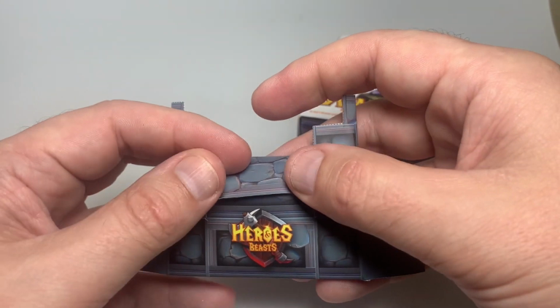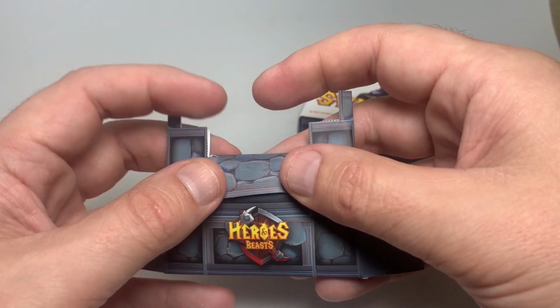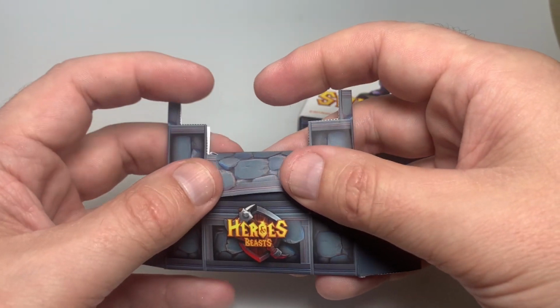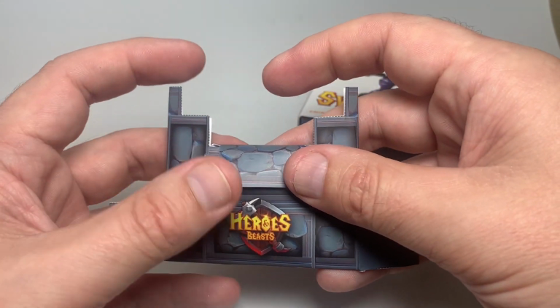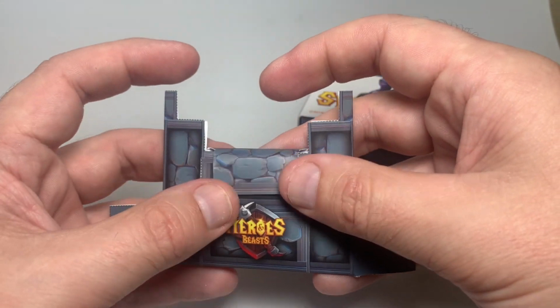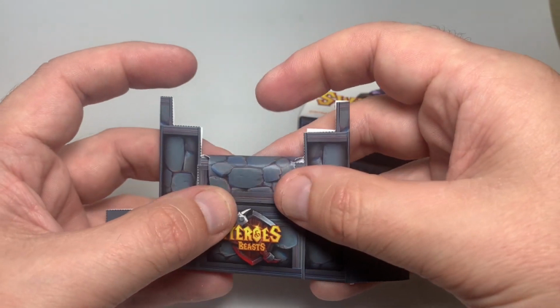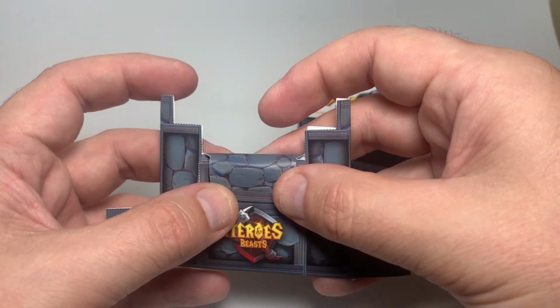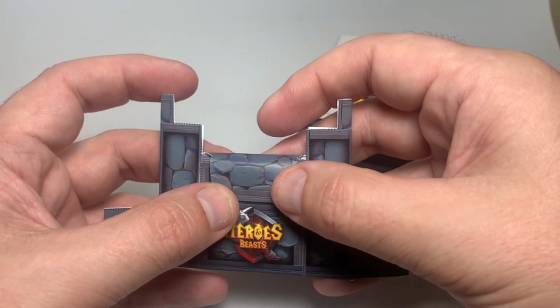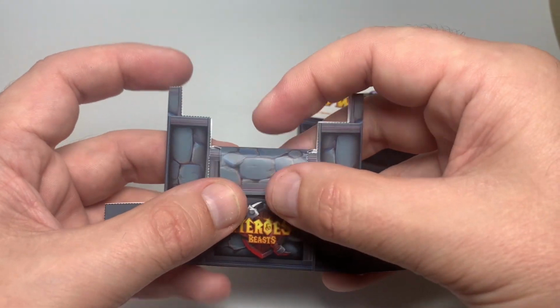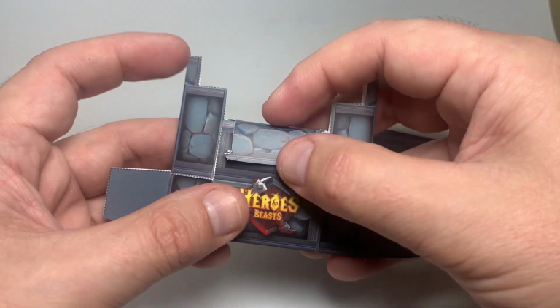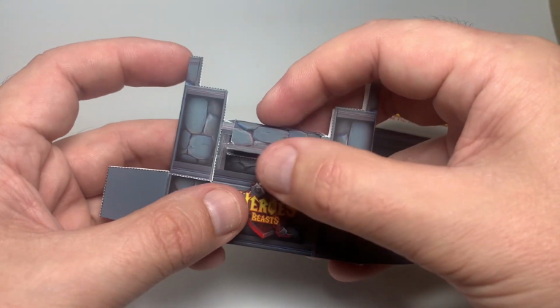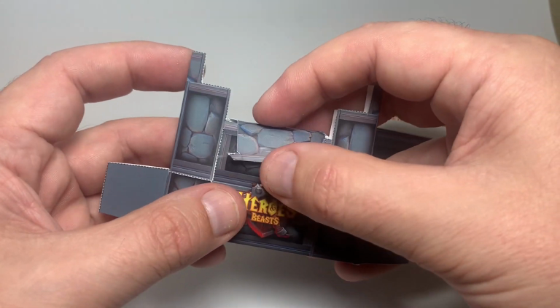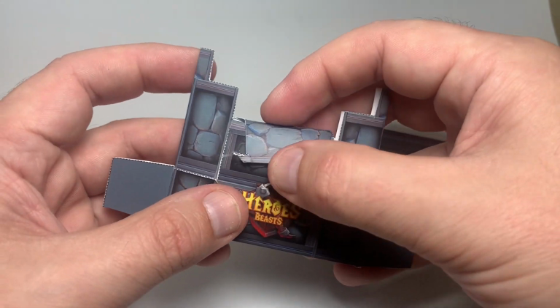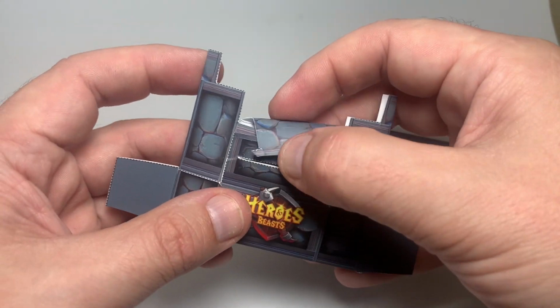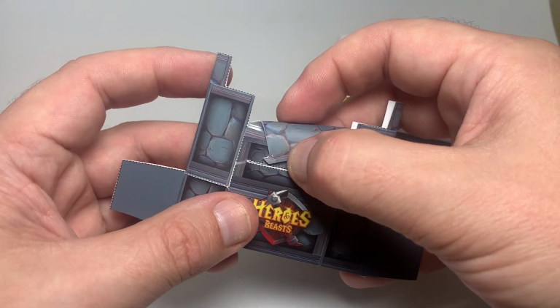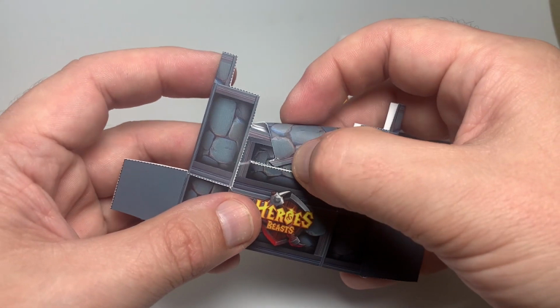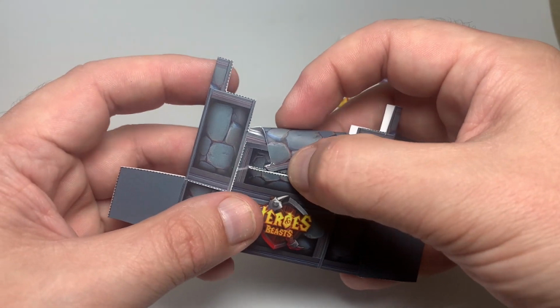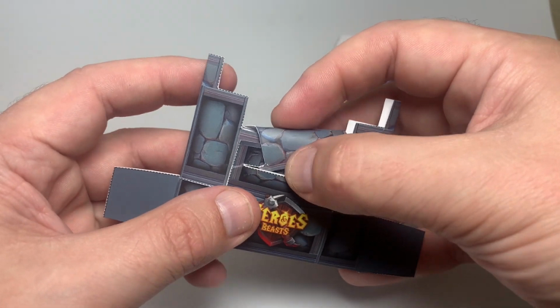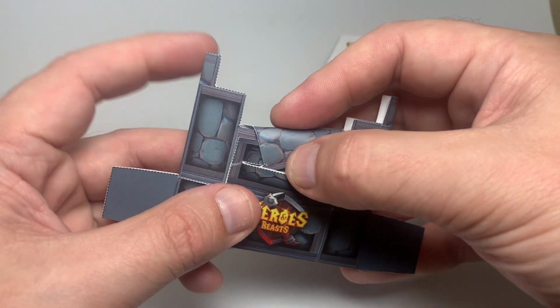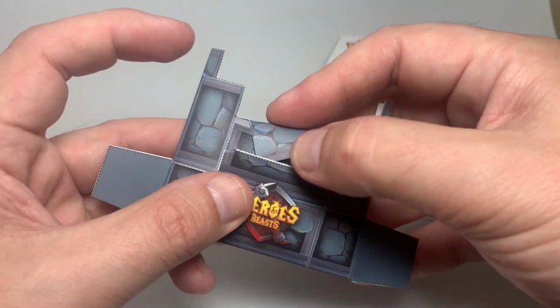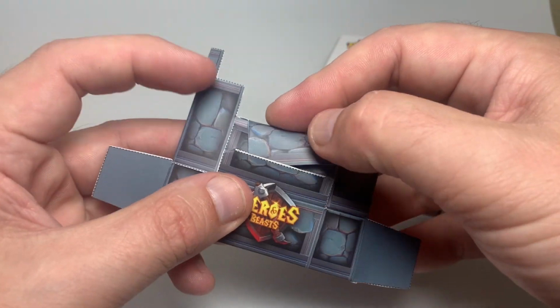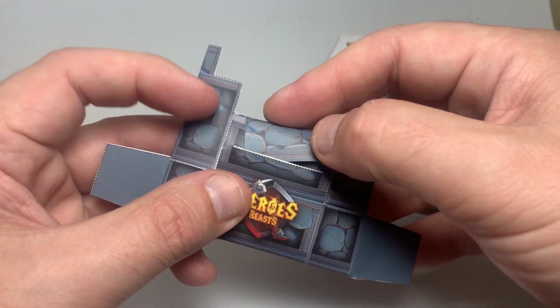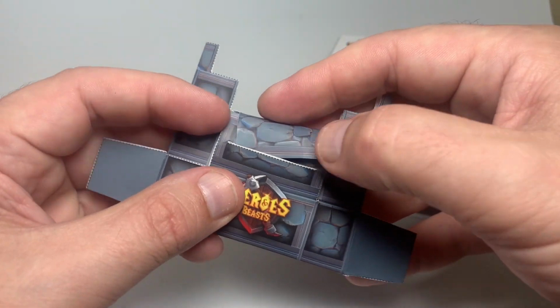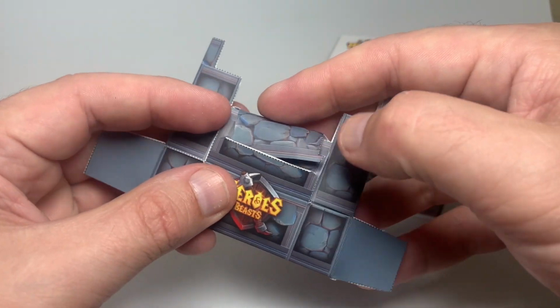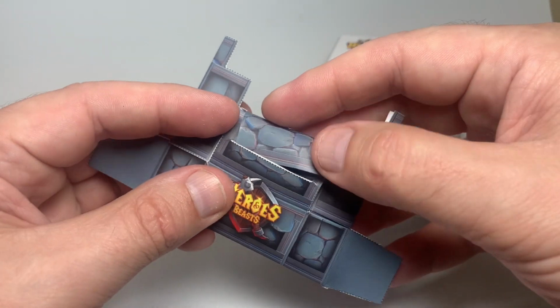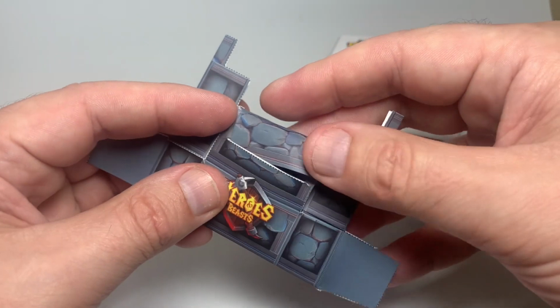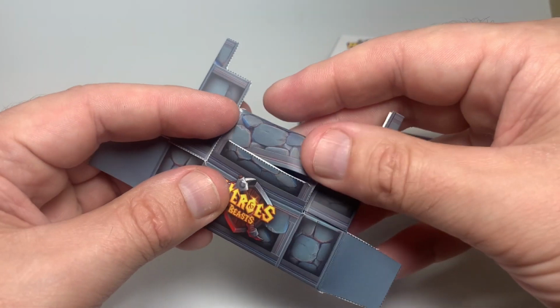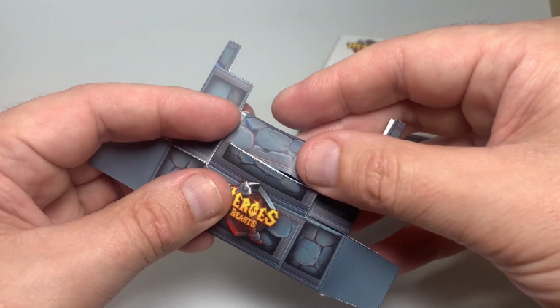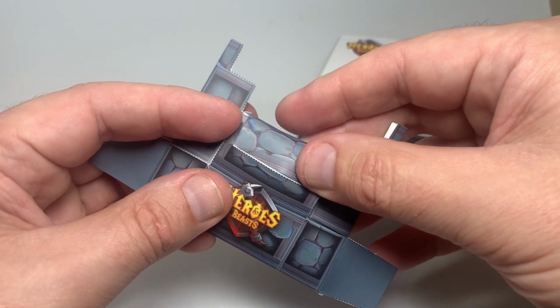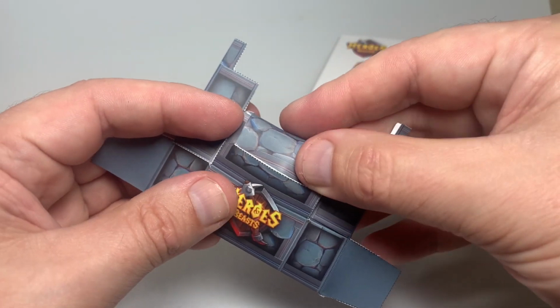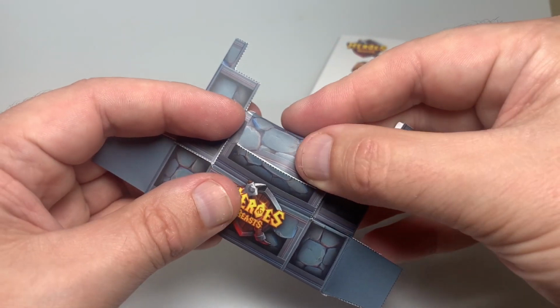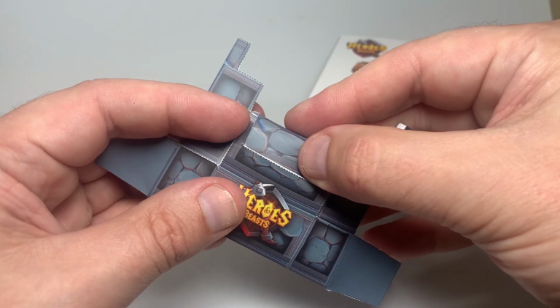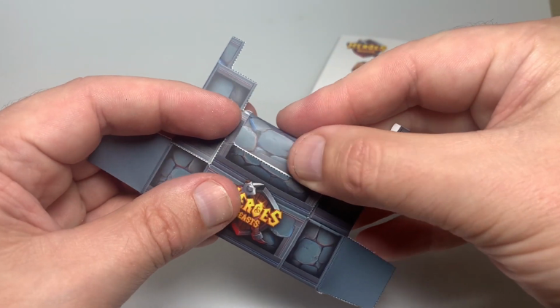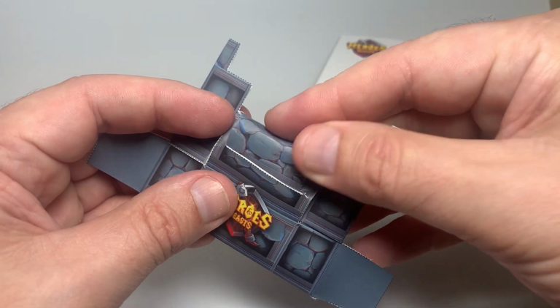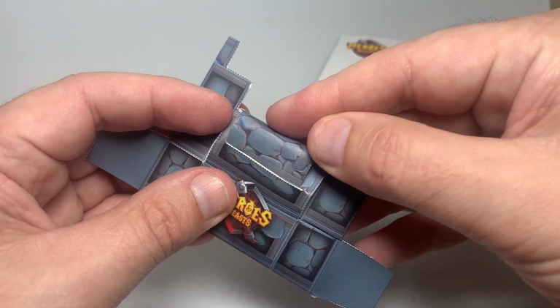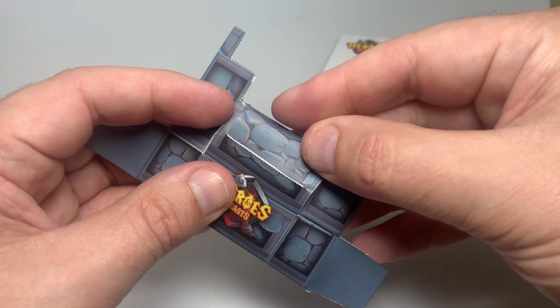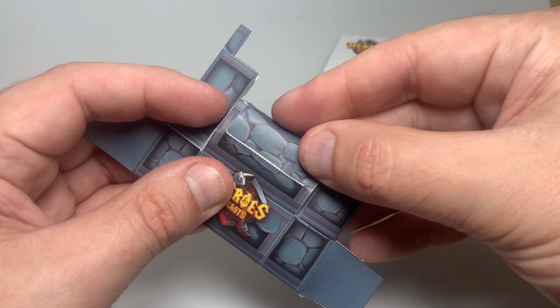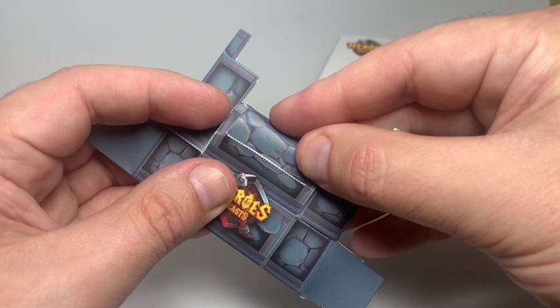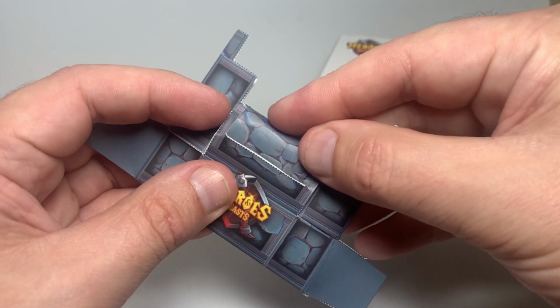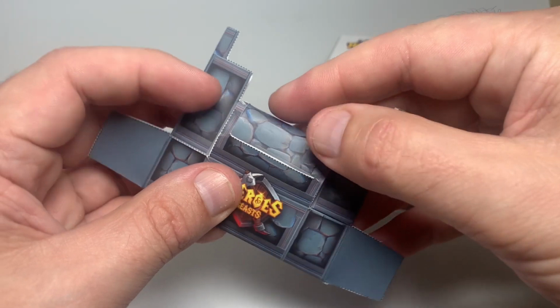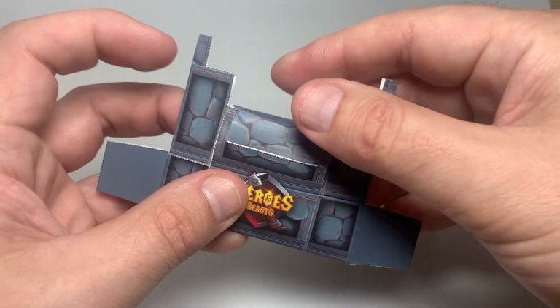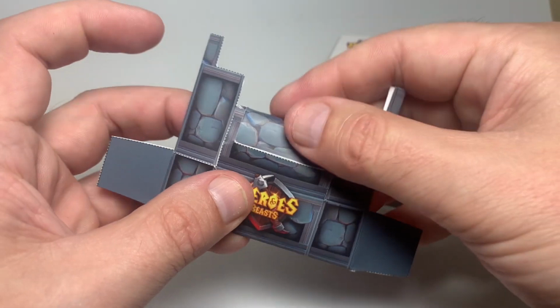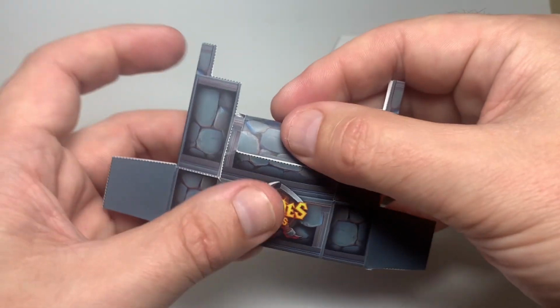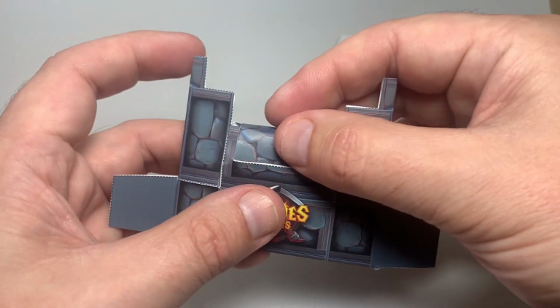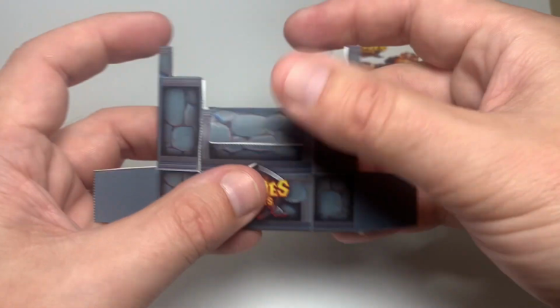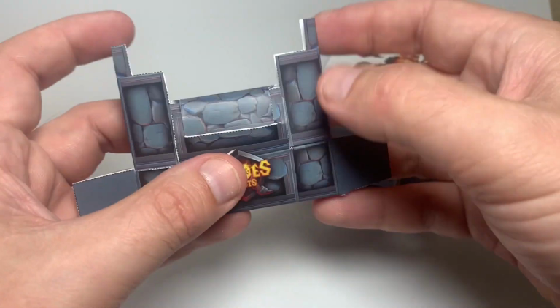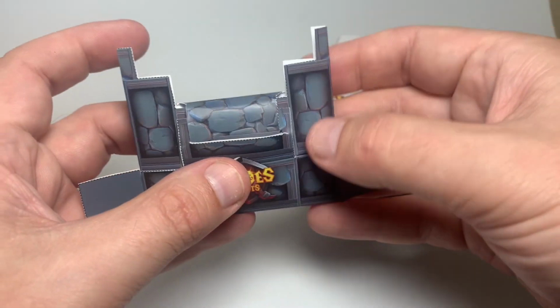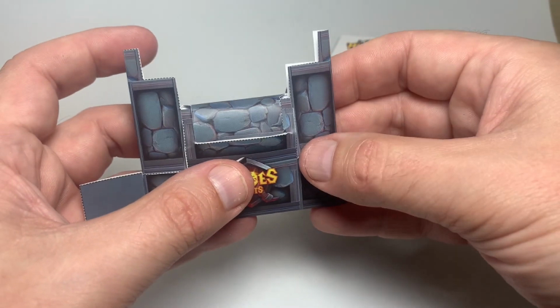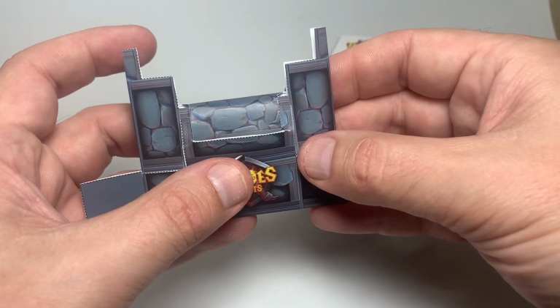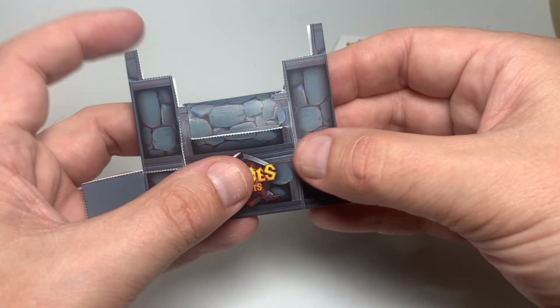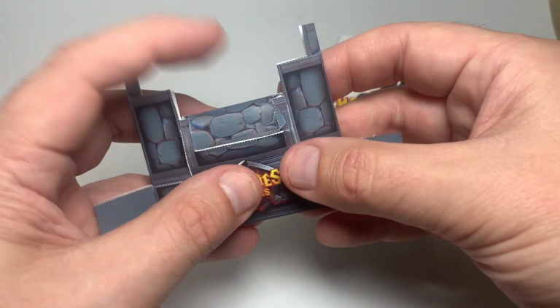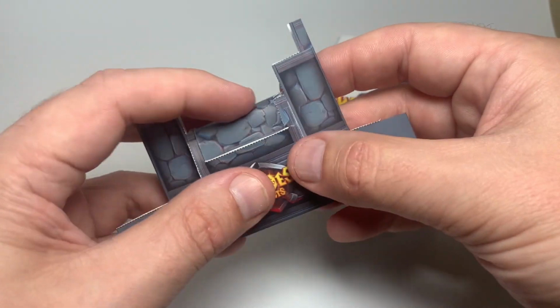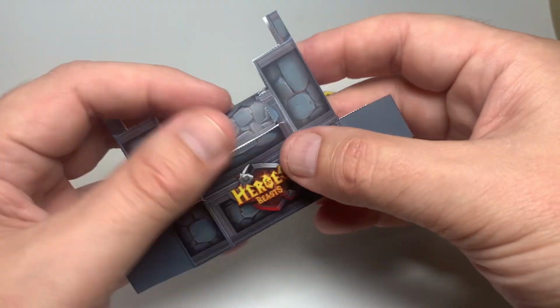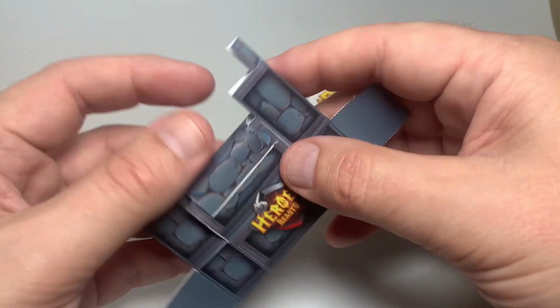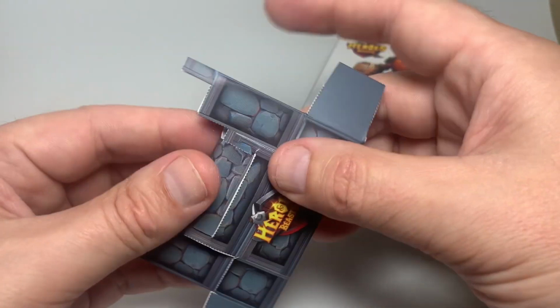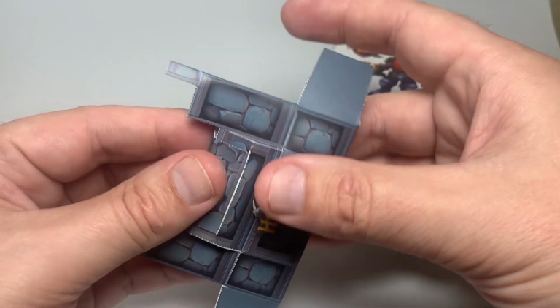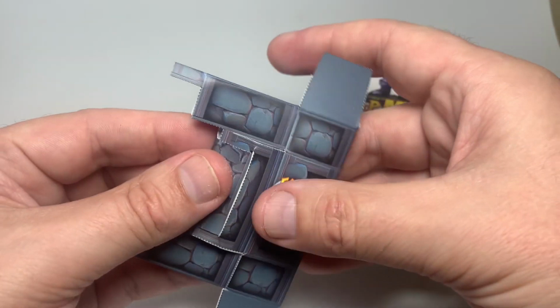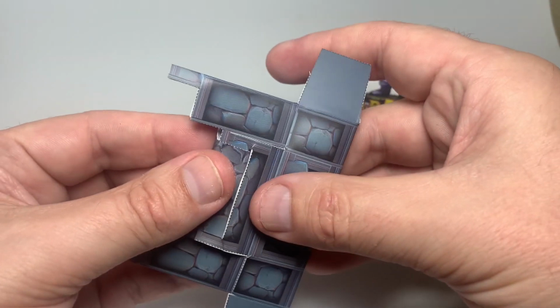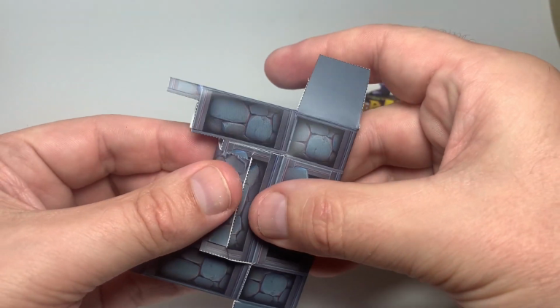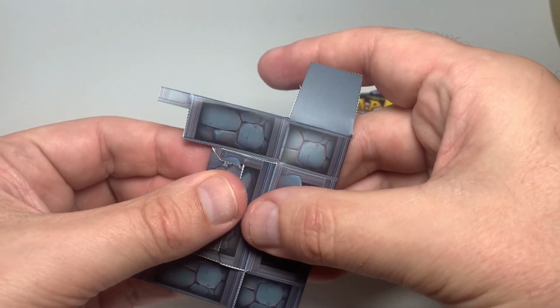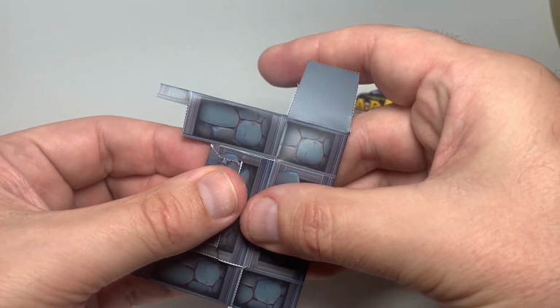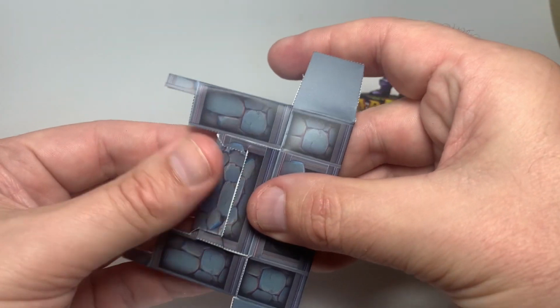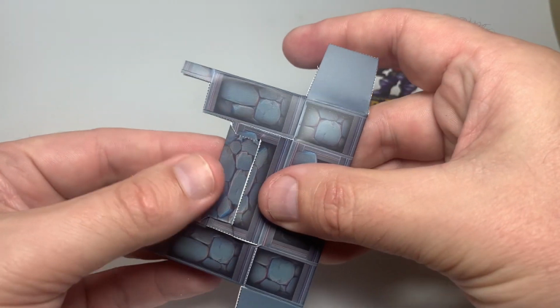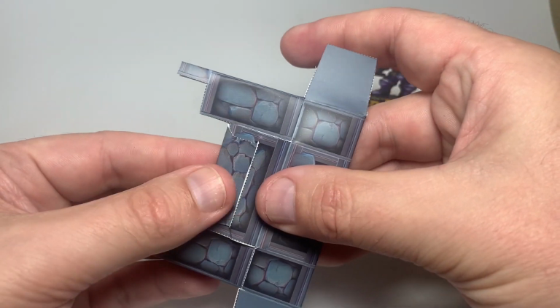After that's tucked in, you can just fold this over and this is supposed to fit in that slip right there — you can just close that off.